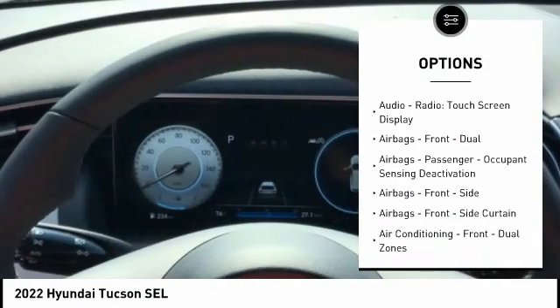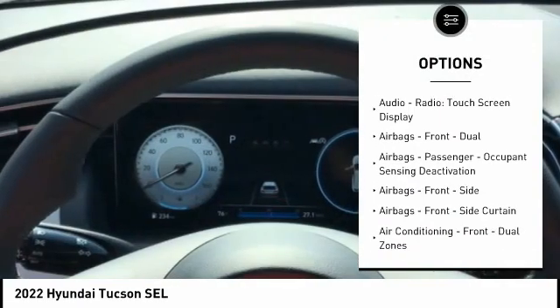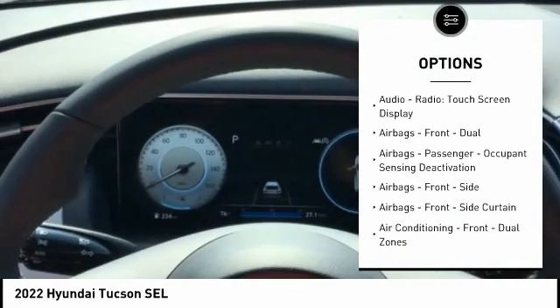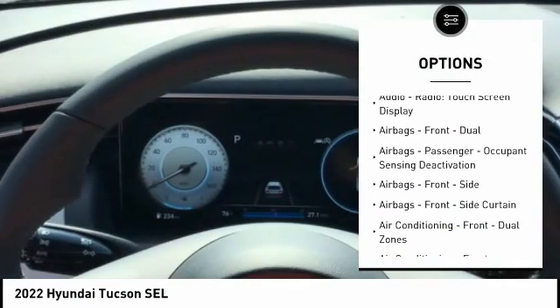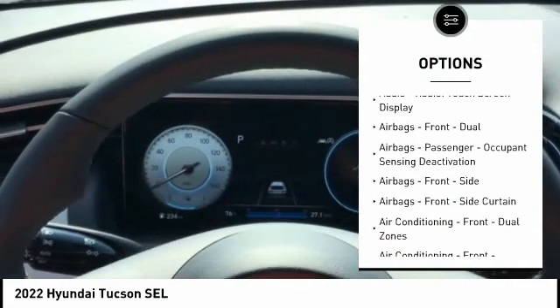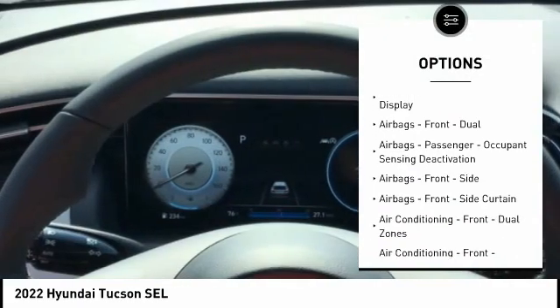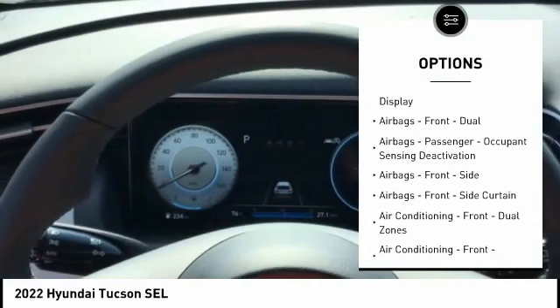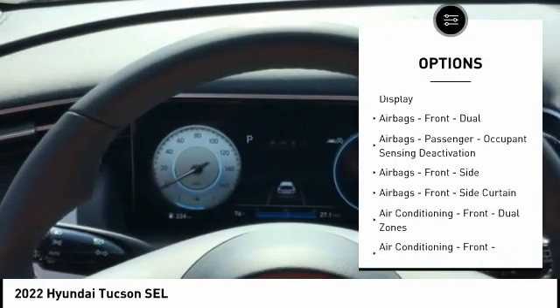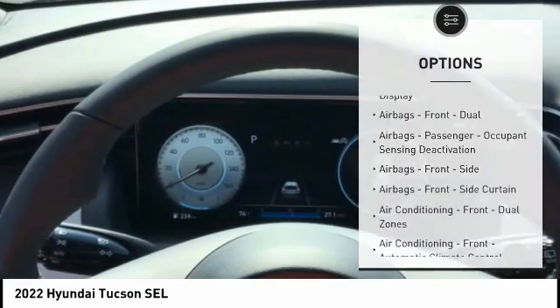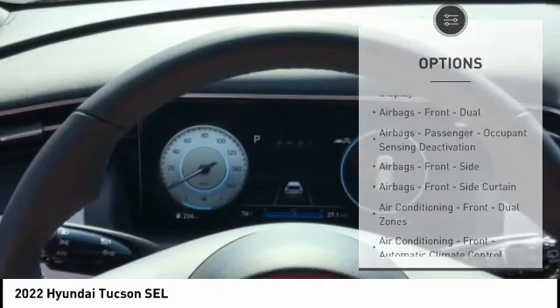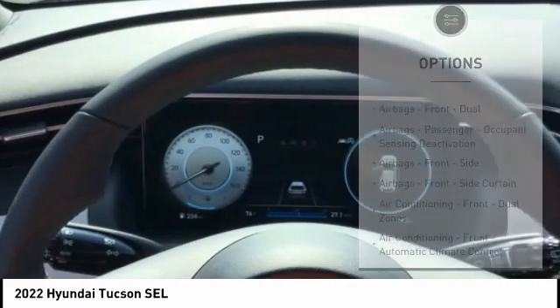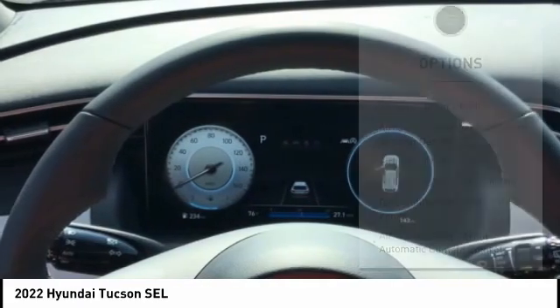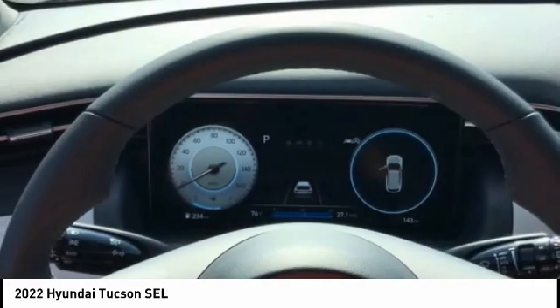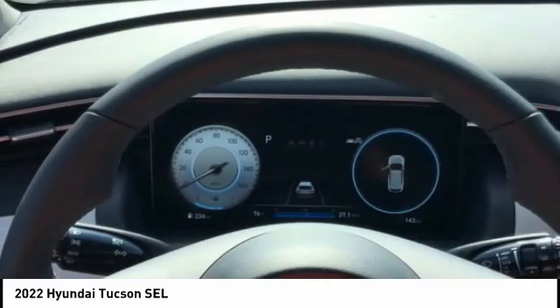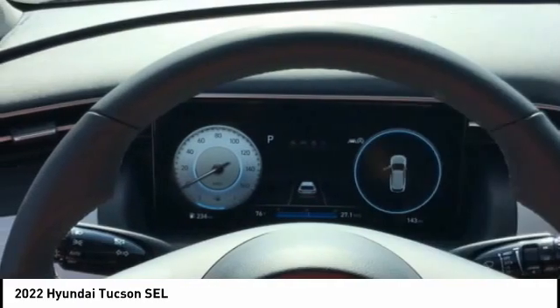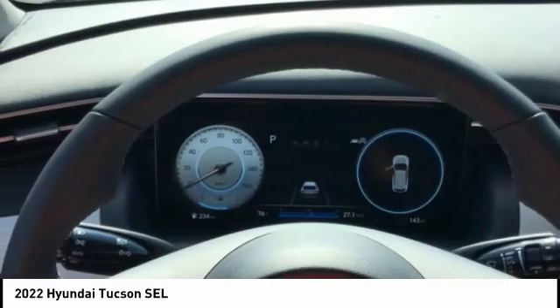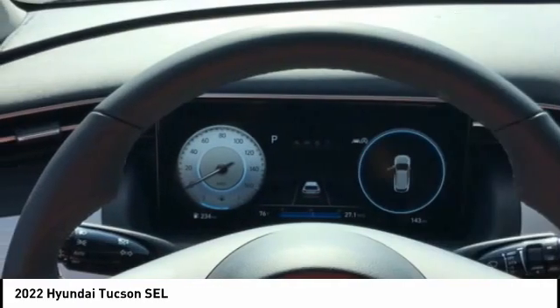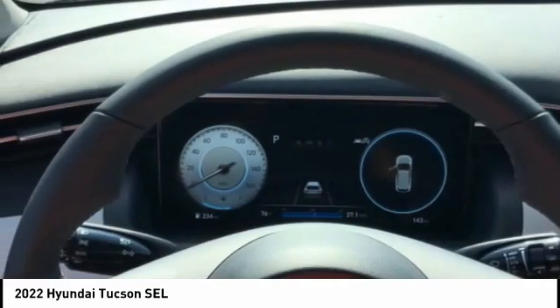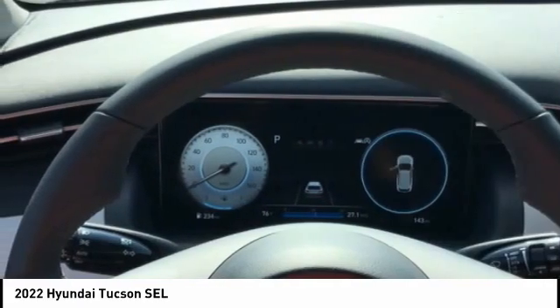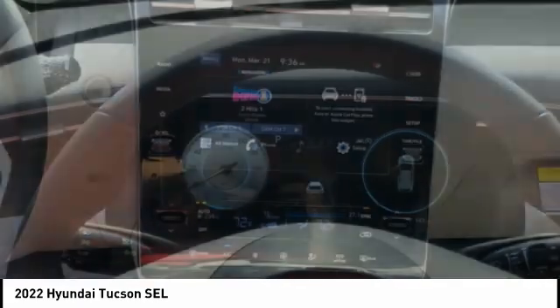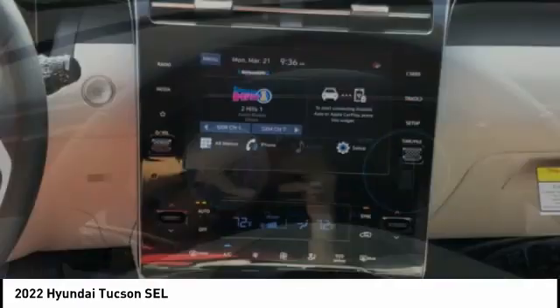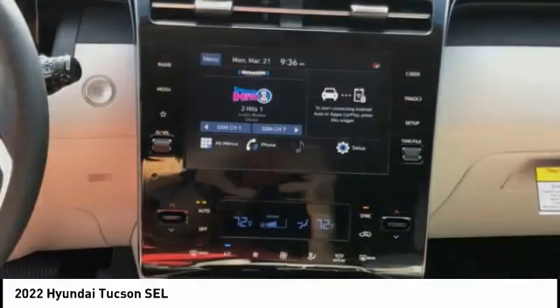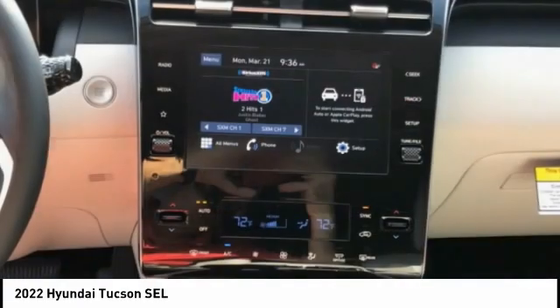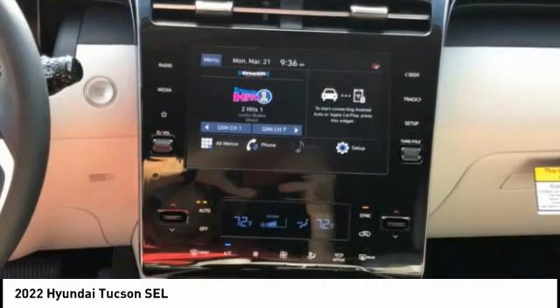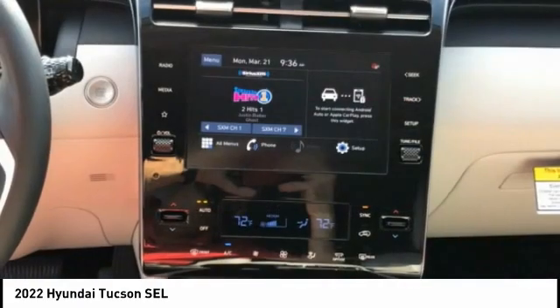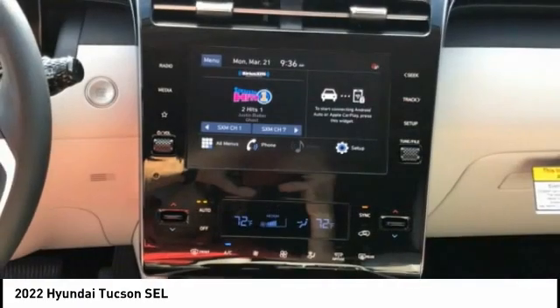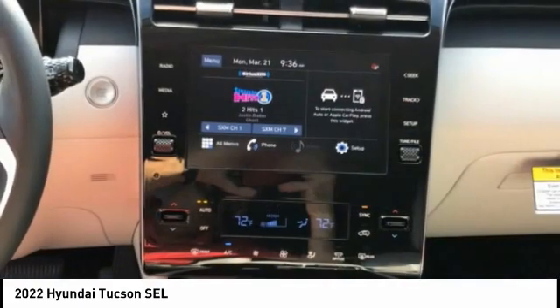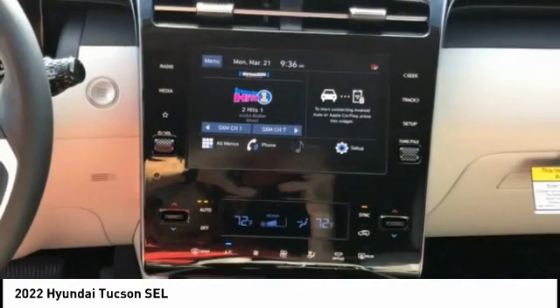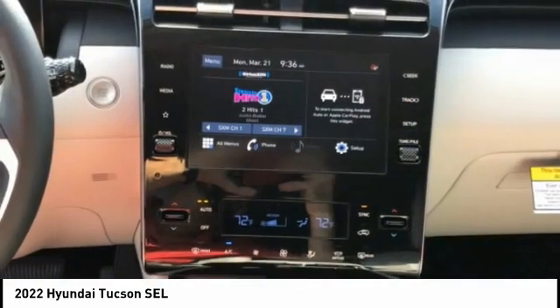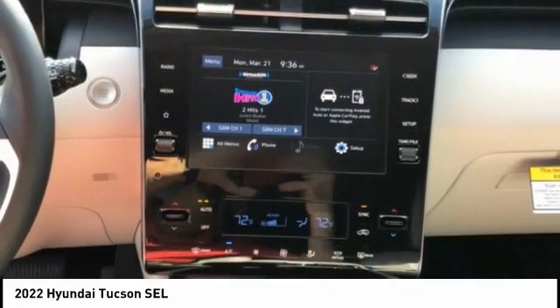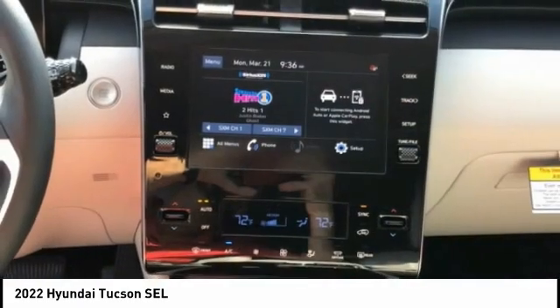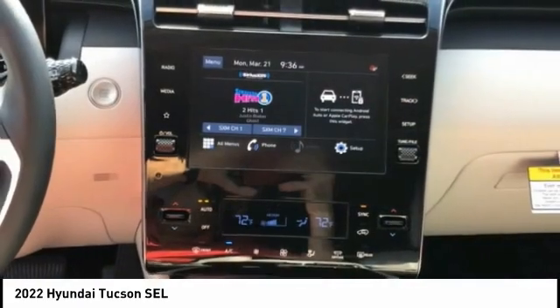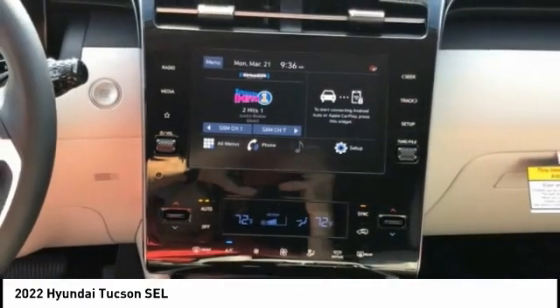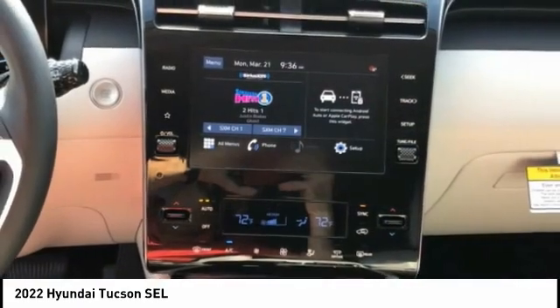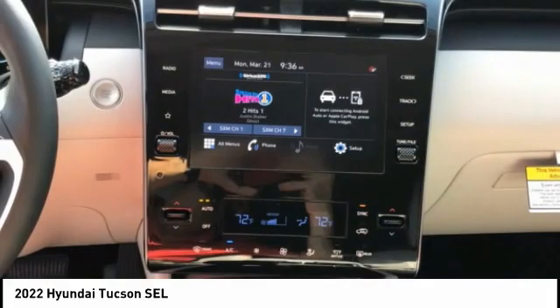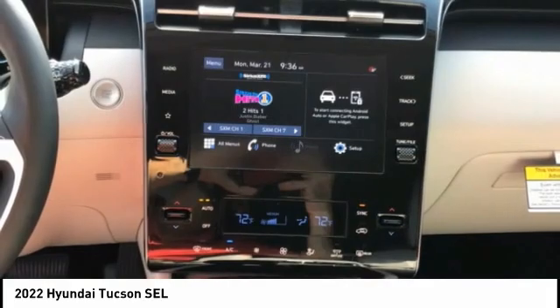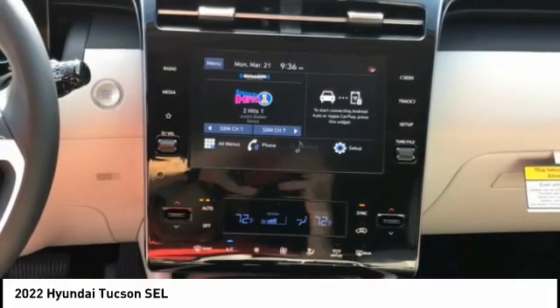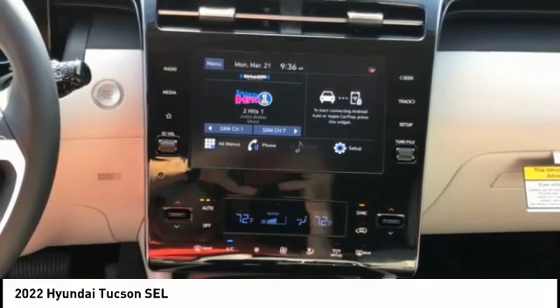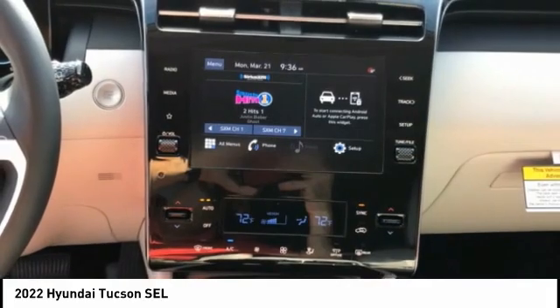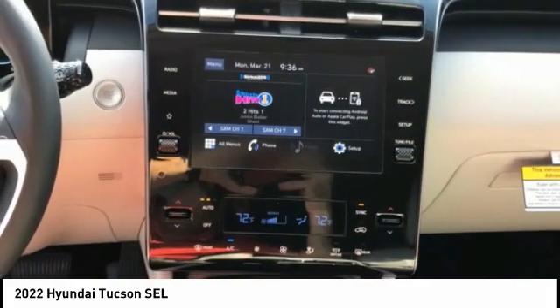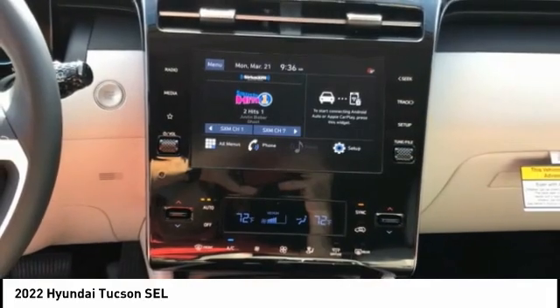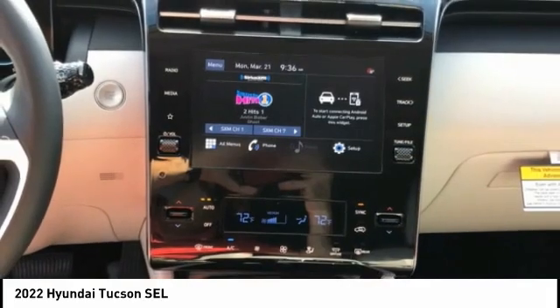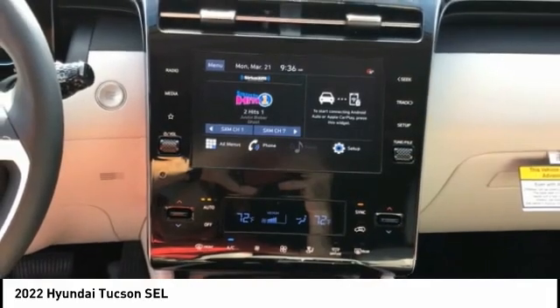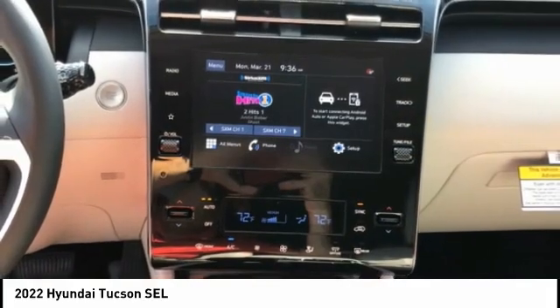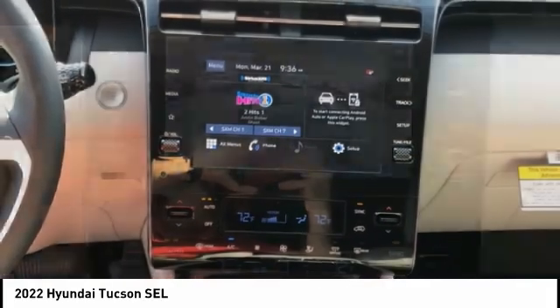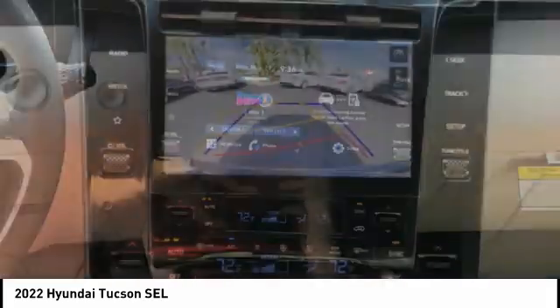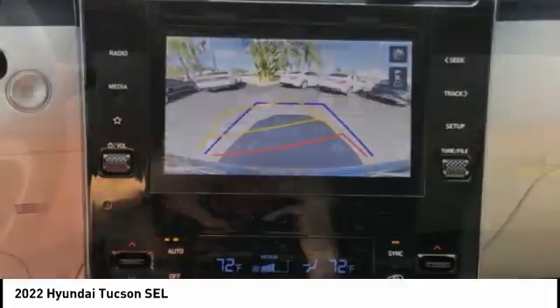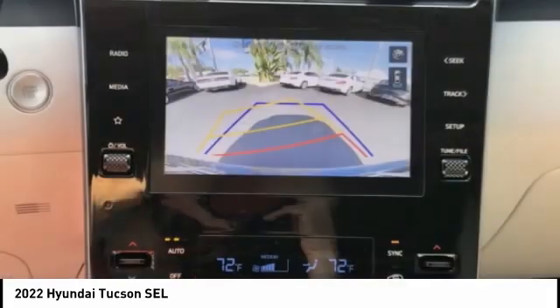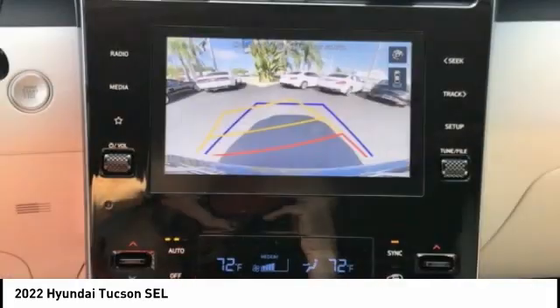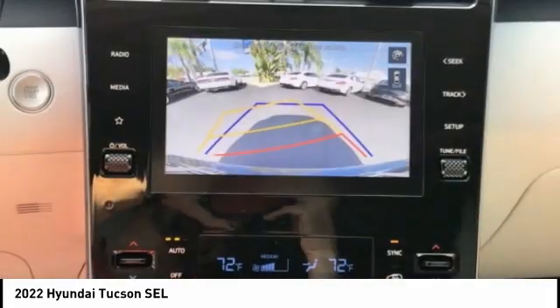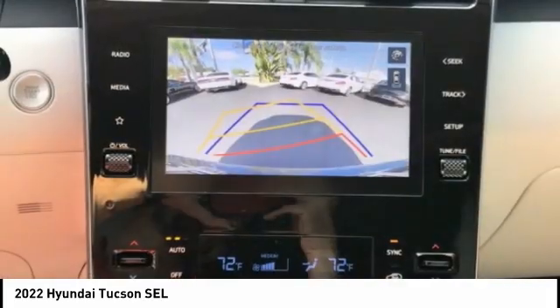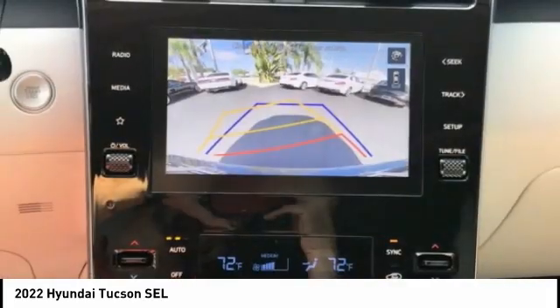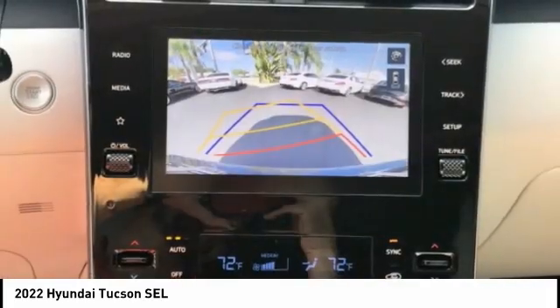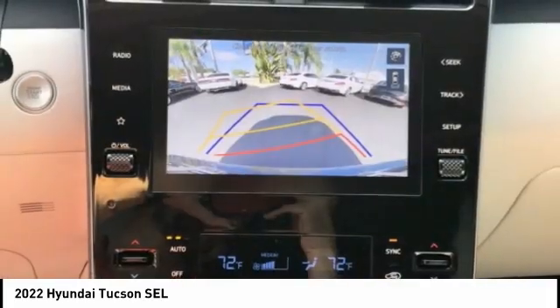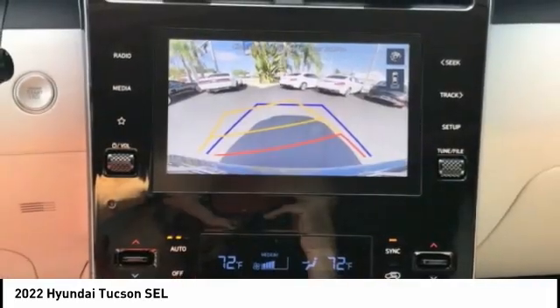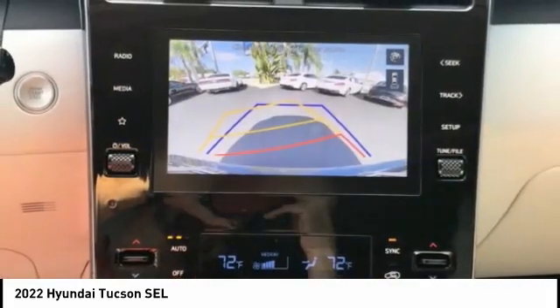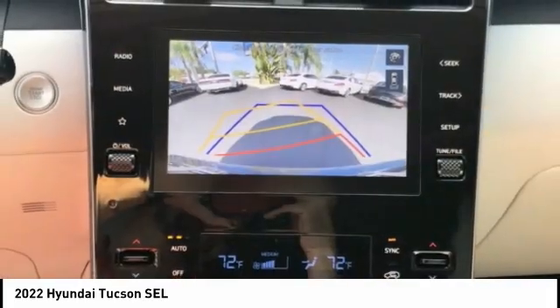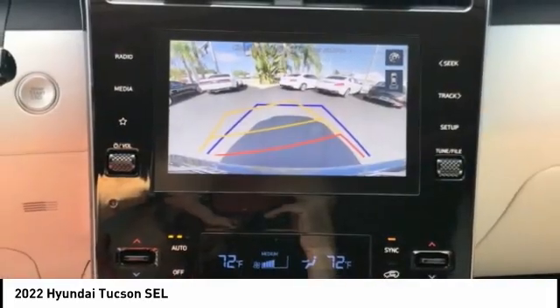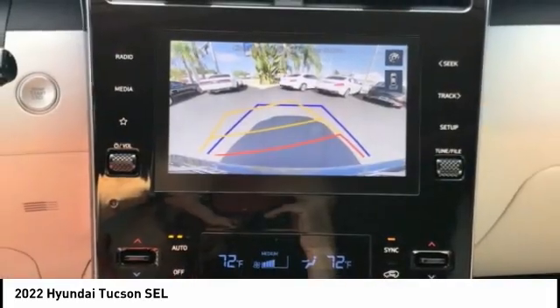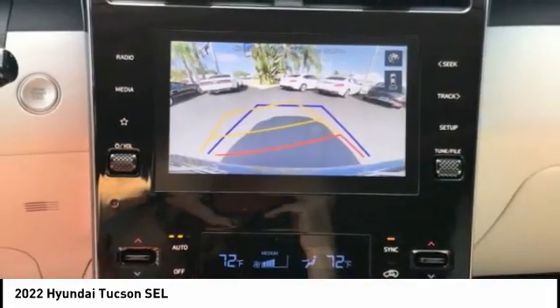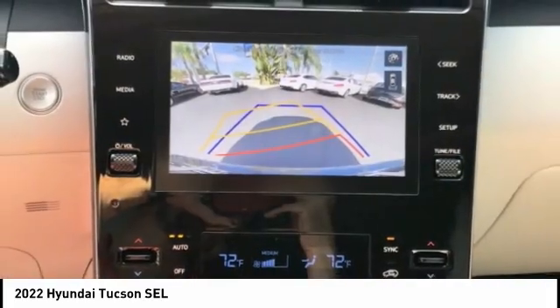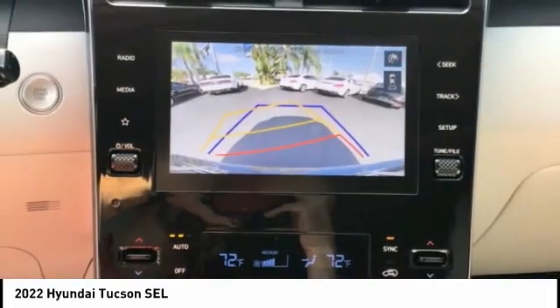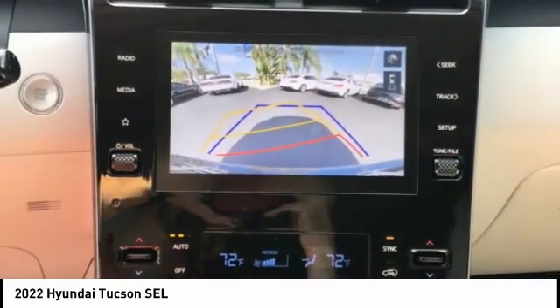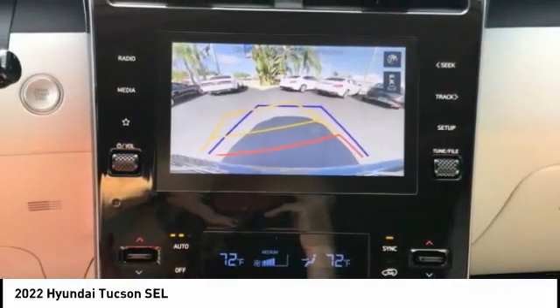Power brakes, braking assist, rear view camera, driver attention alert system, audio radio, touchscreen display.